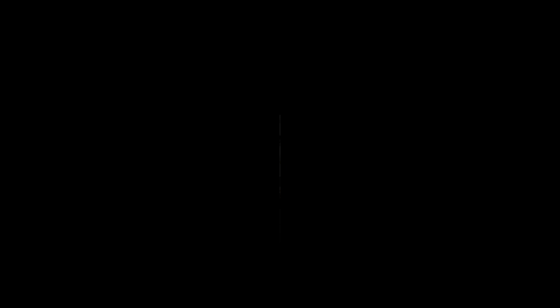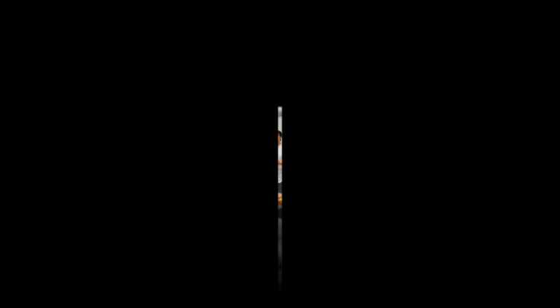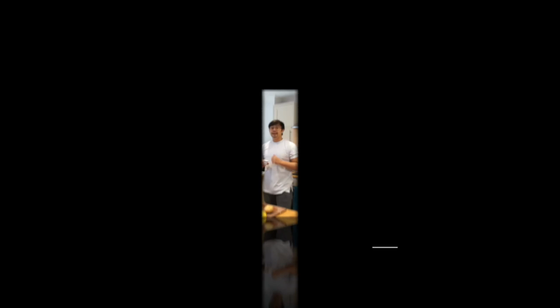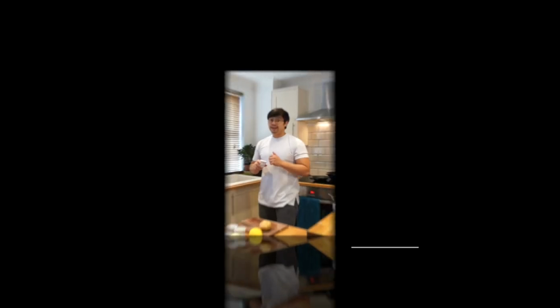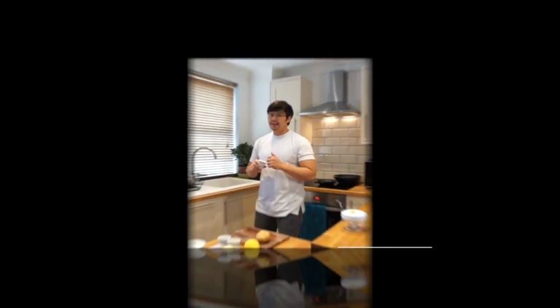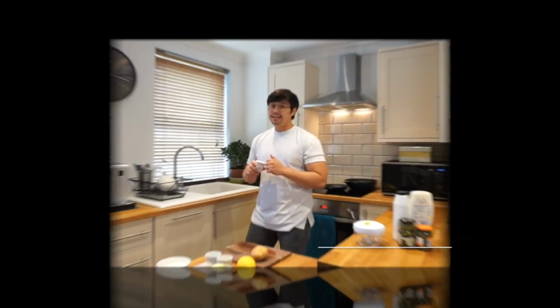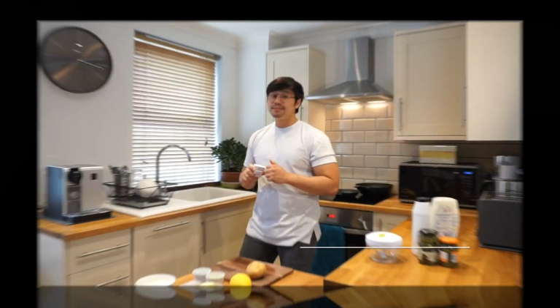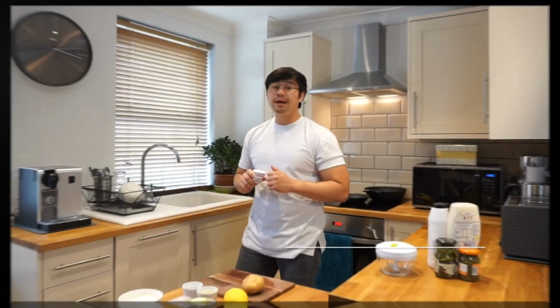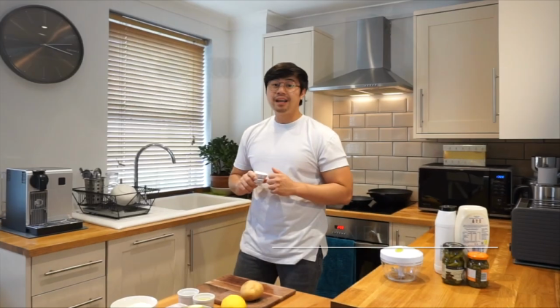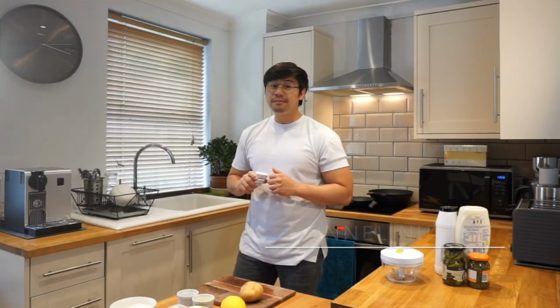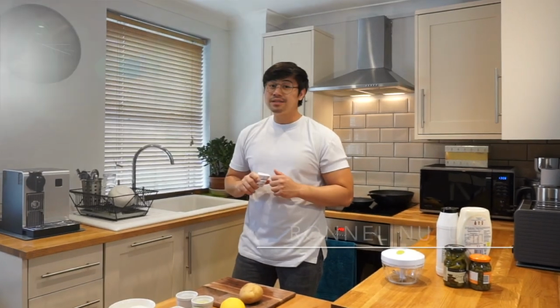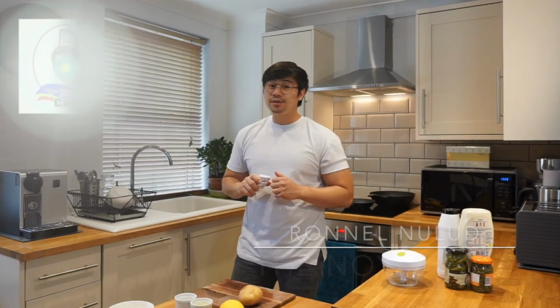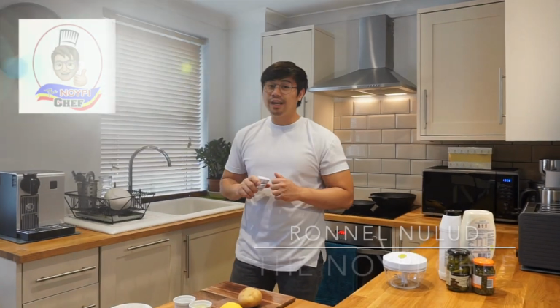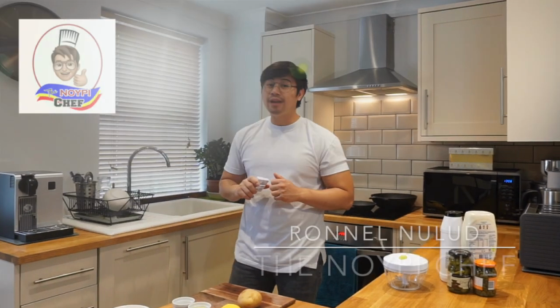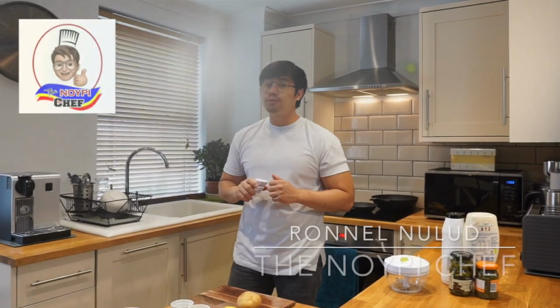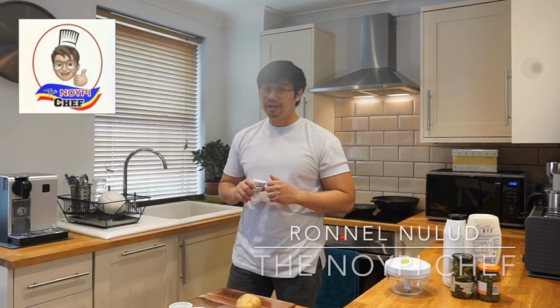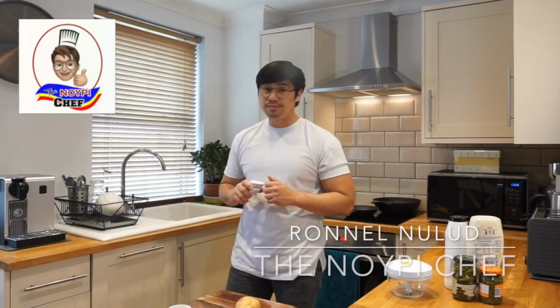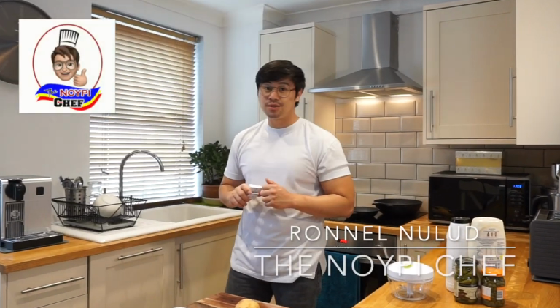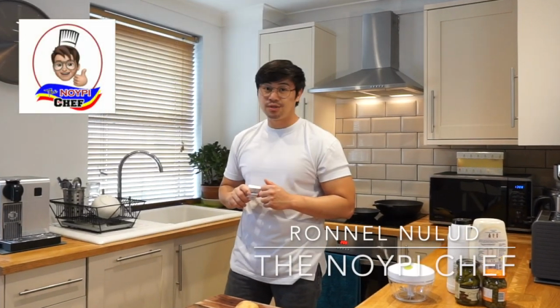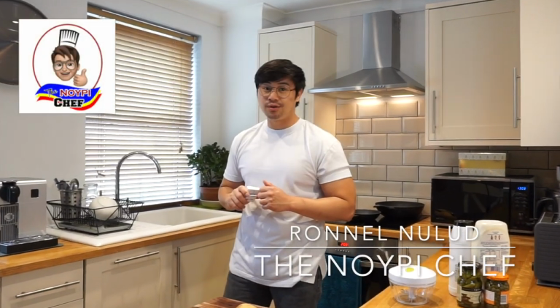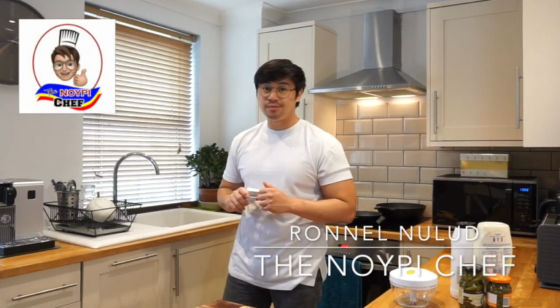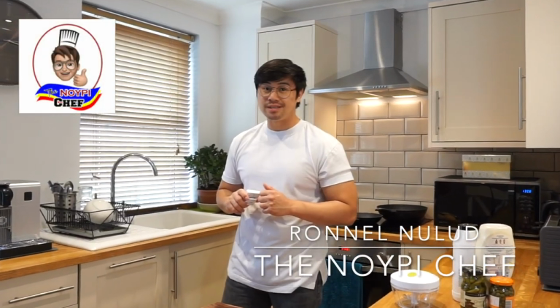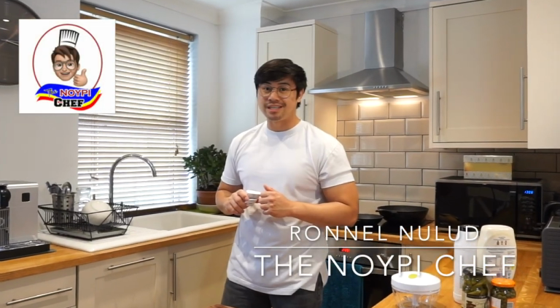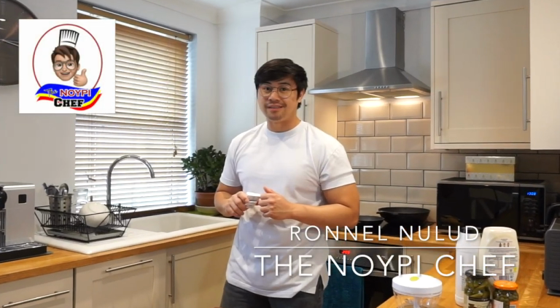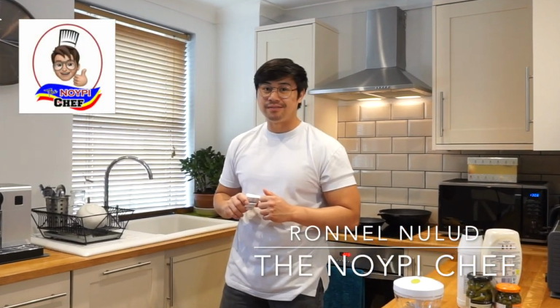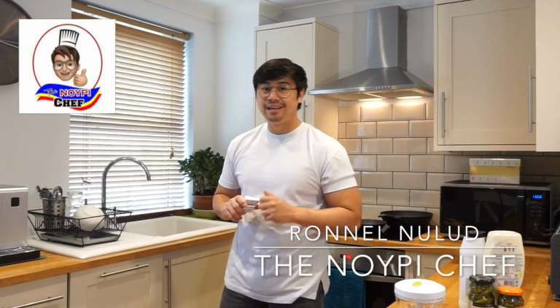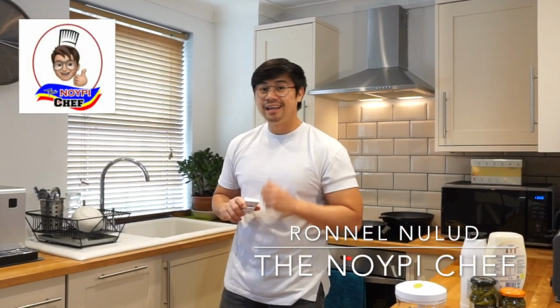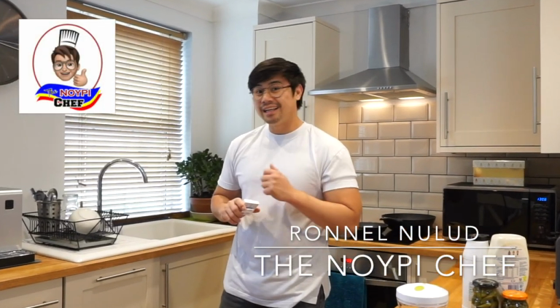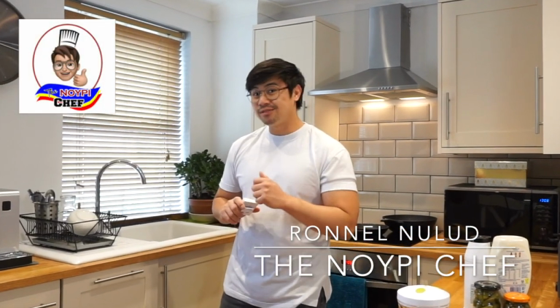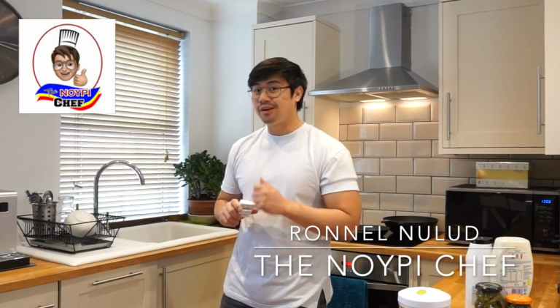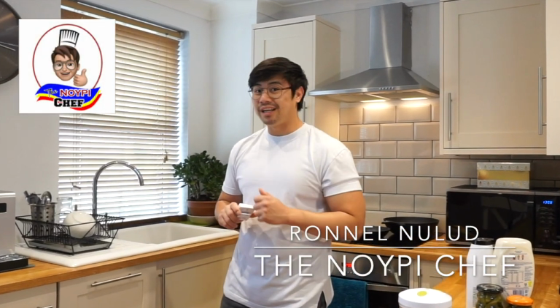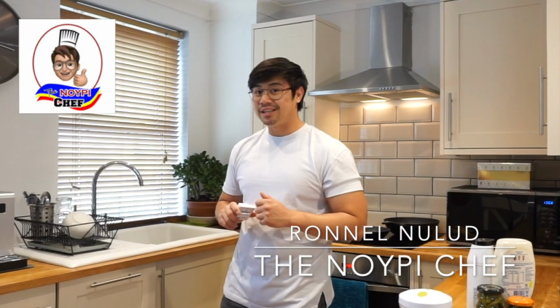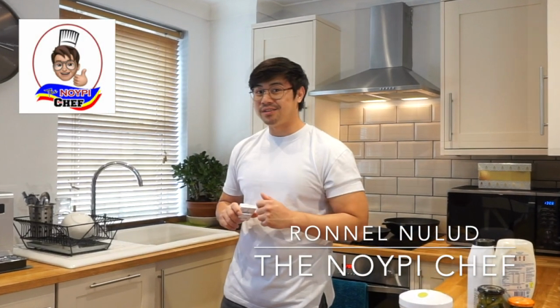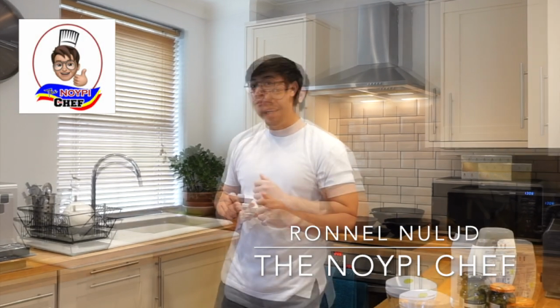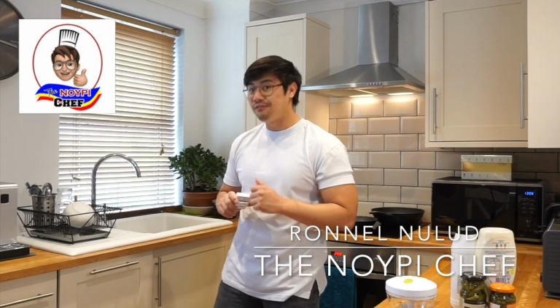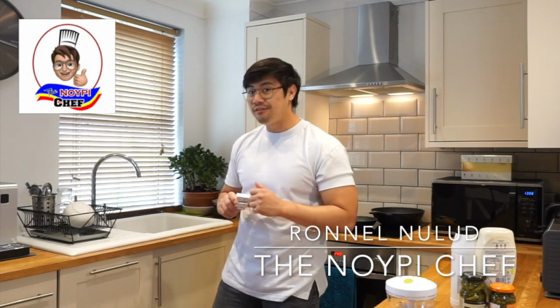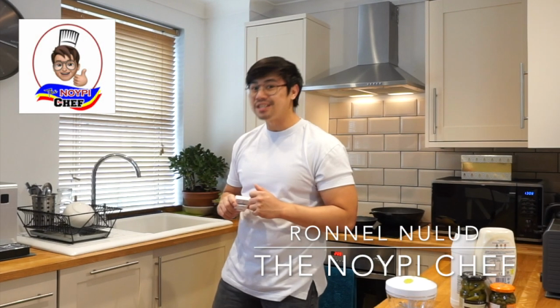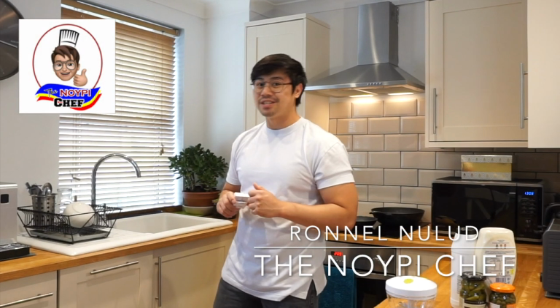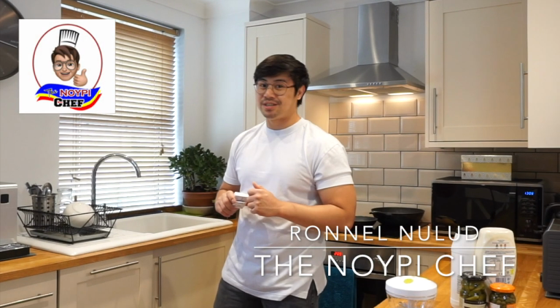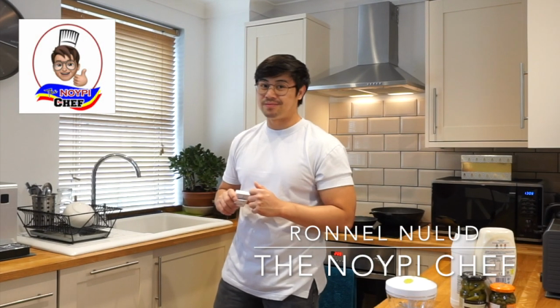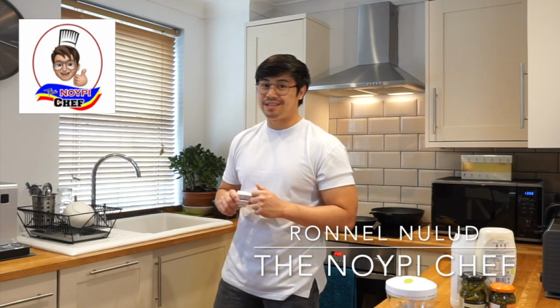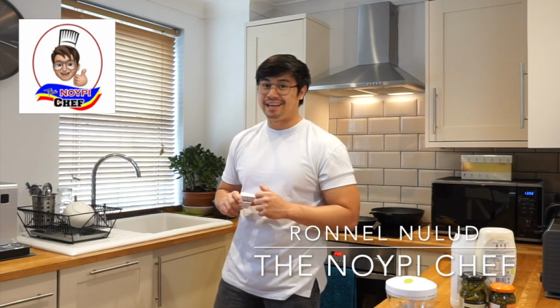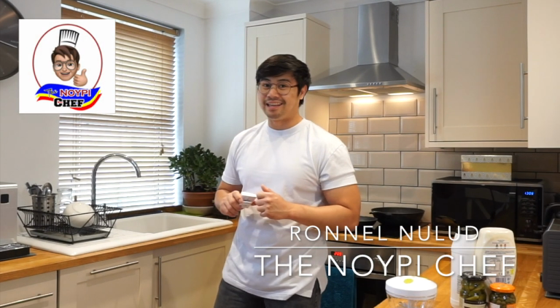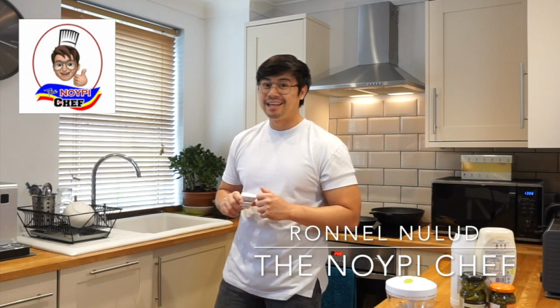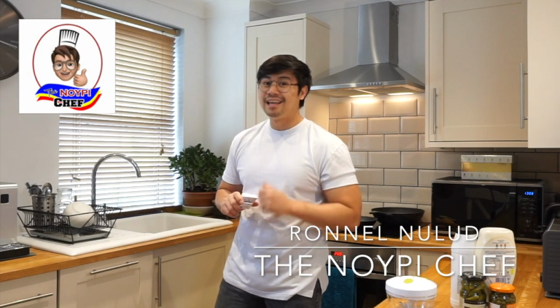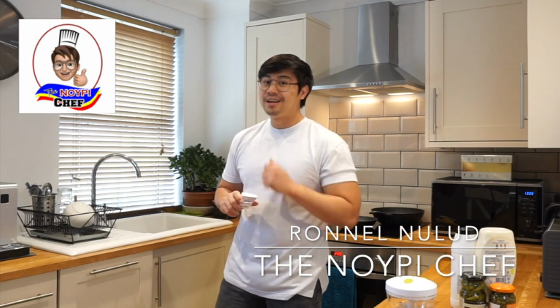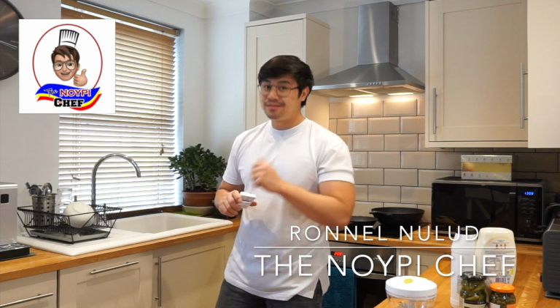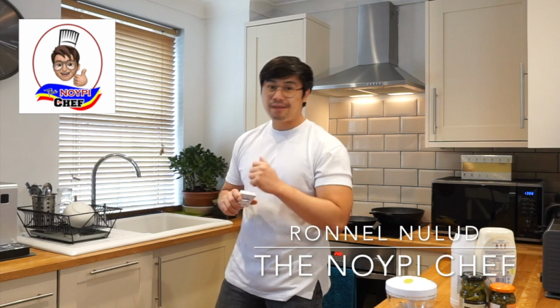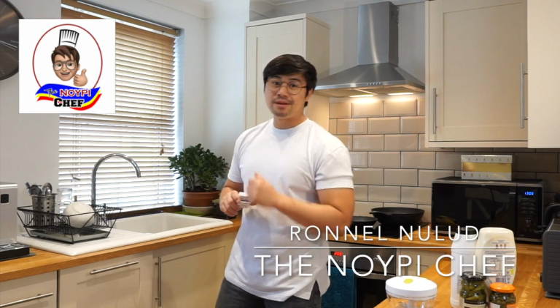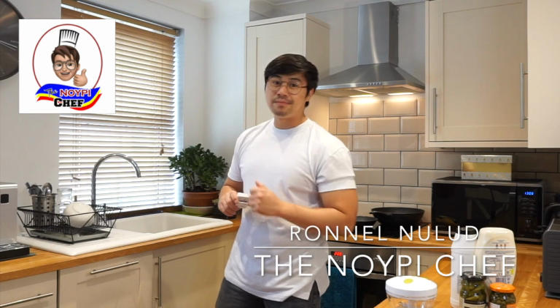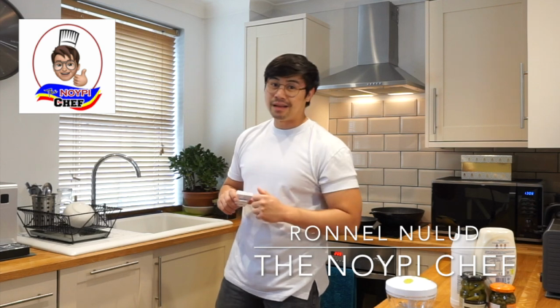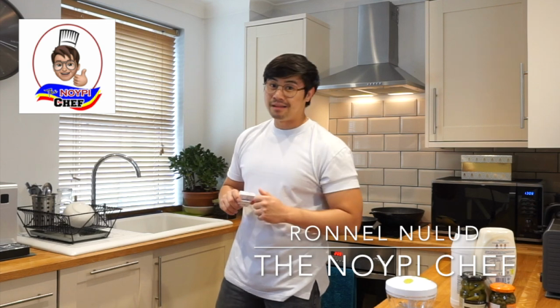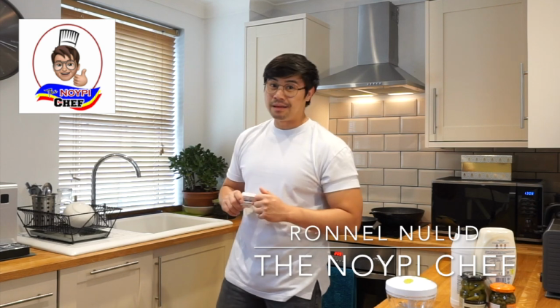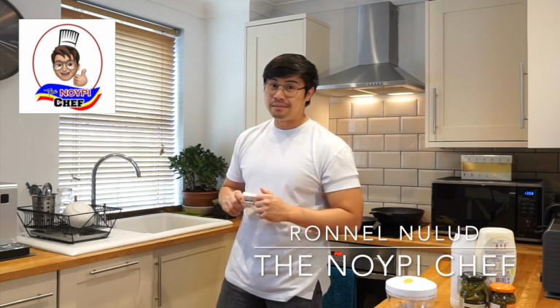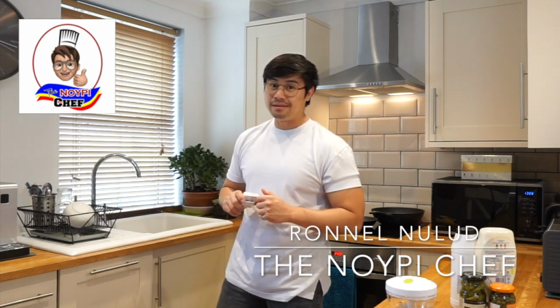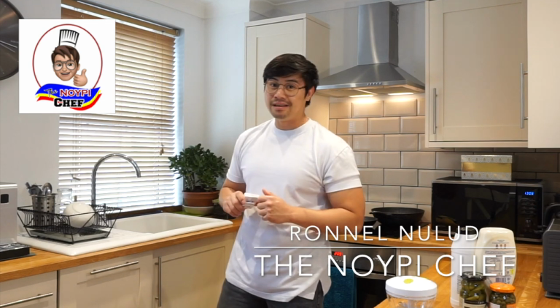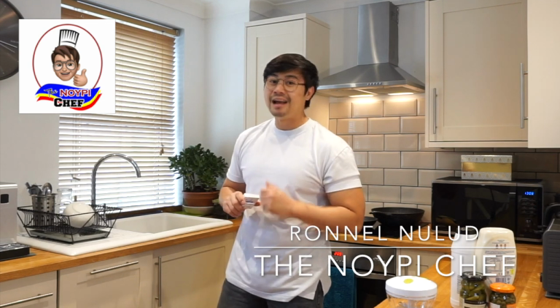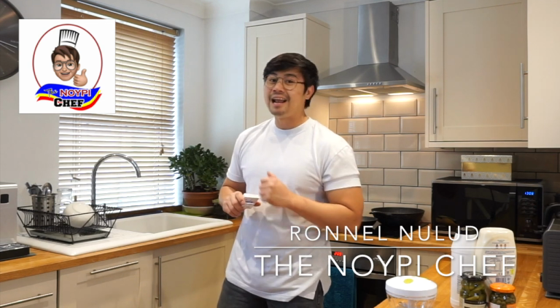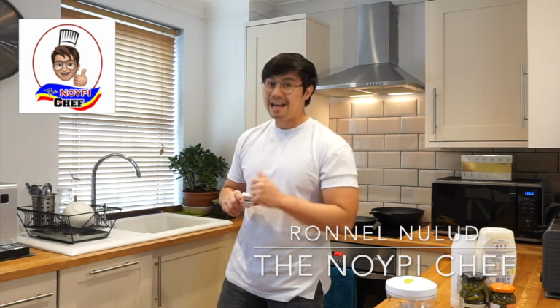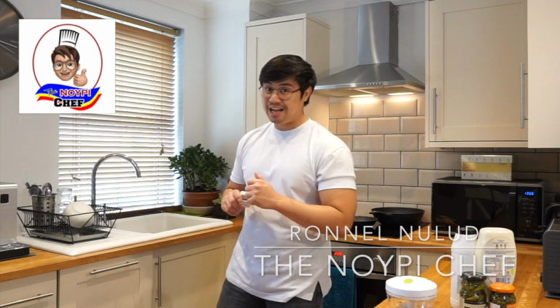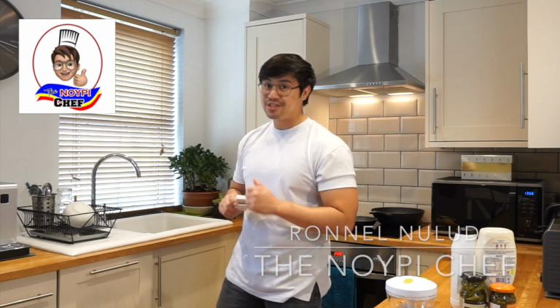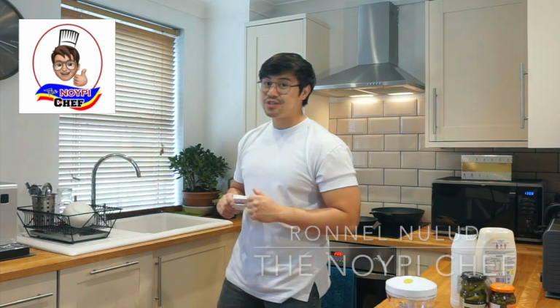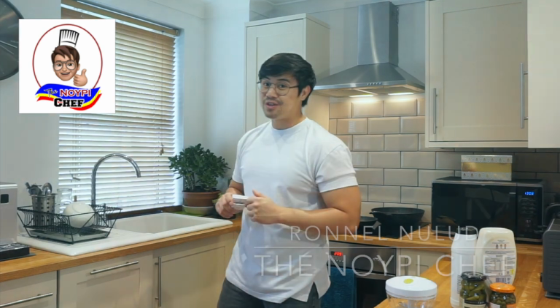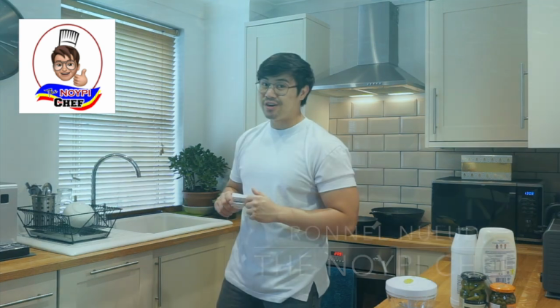Hey guys, my name is Ron and welcome to The Noi Fish Chef. It's Friday Fish and Chips Day. Grab your pen and paper, let's start.